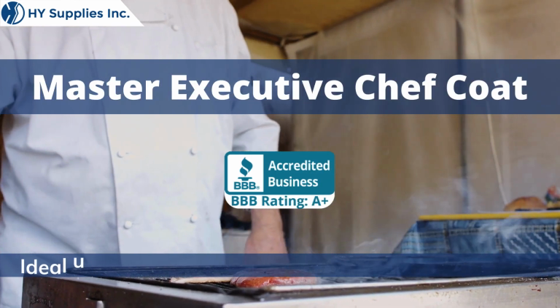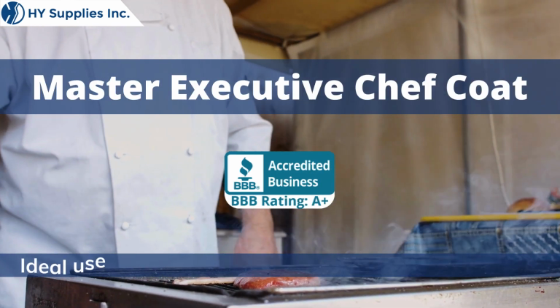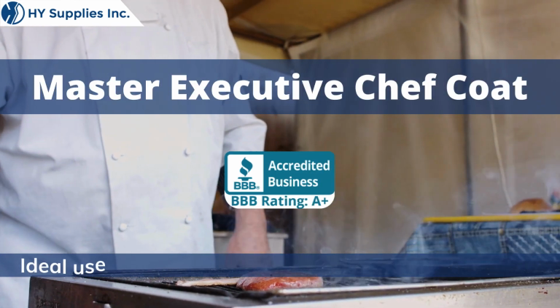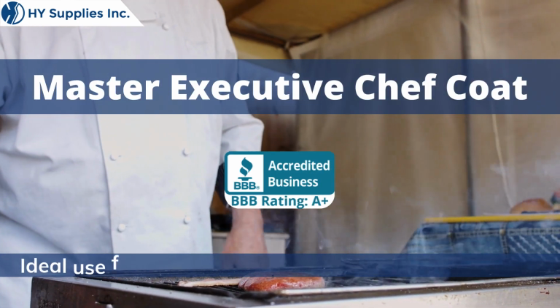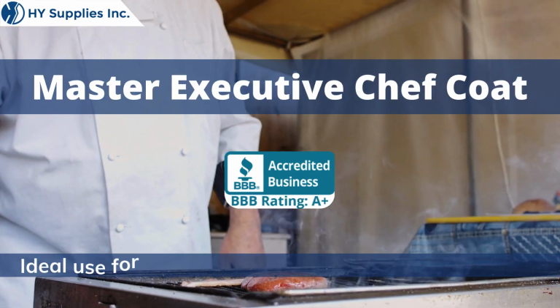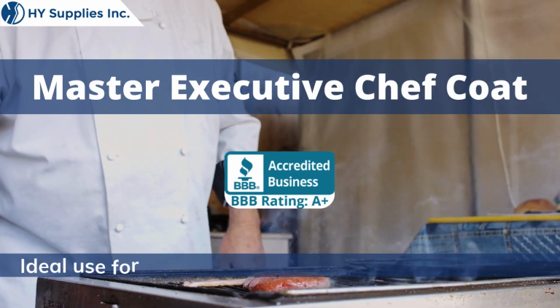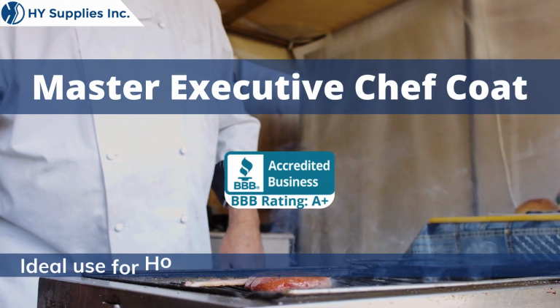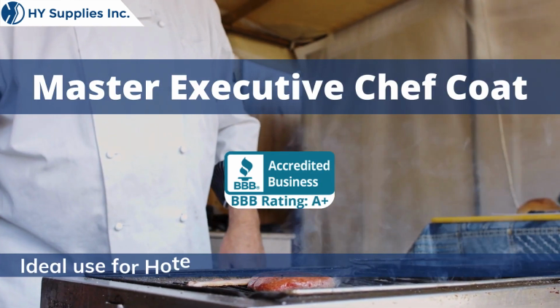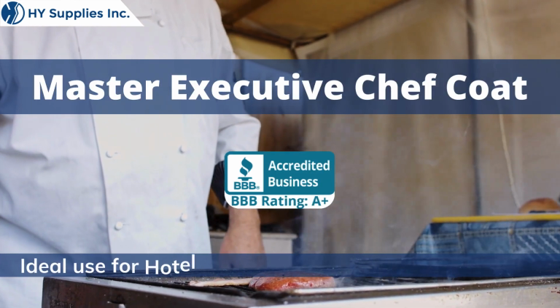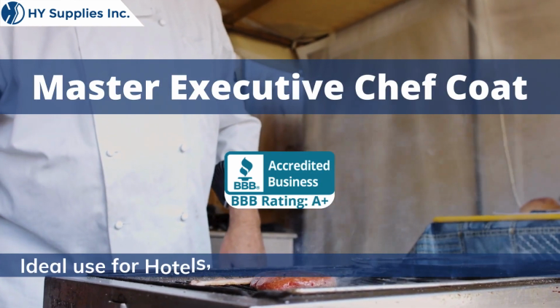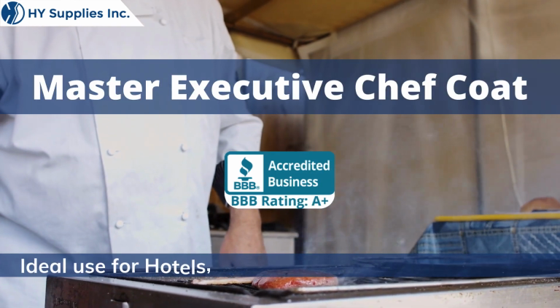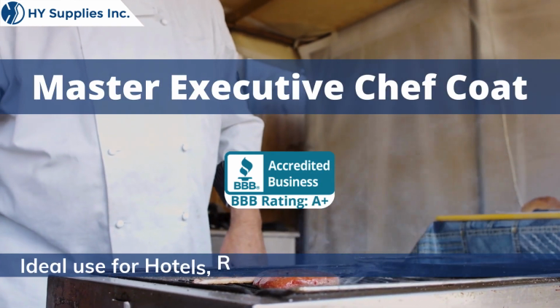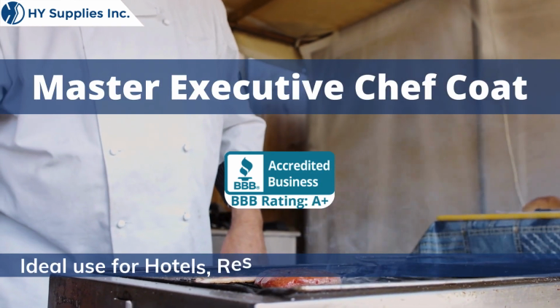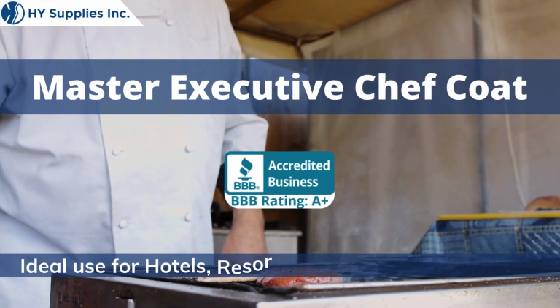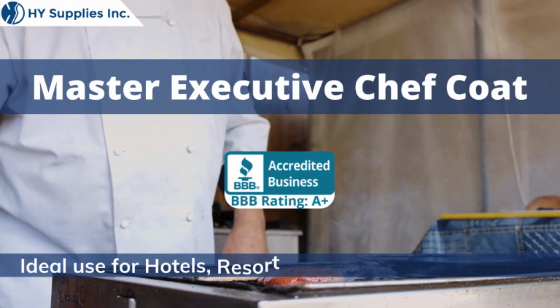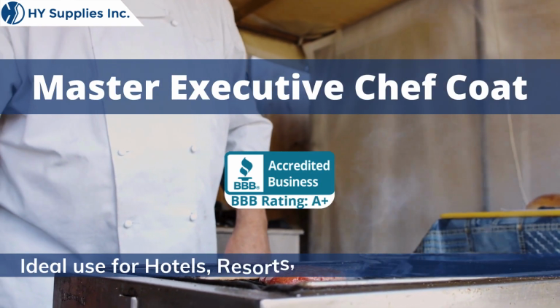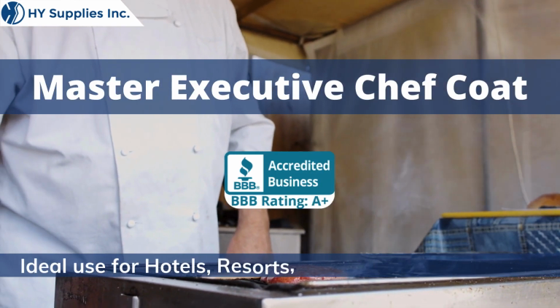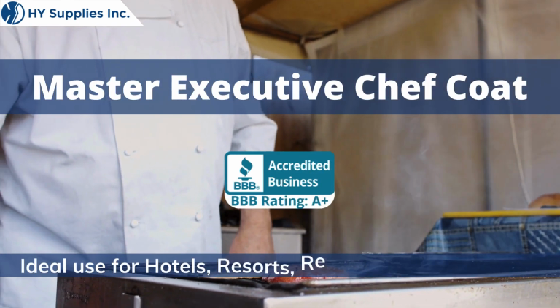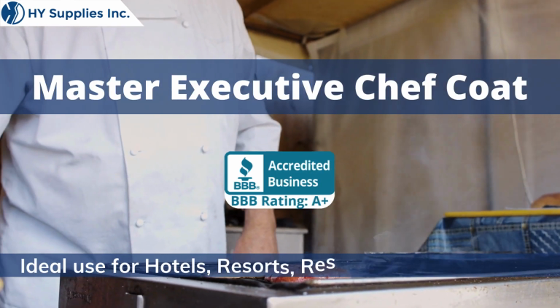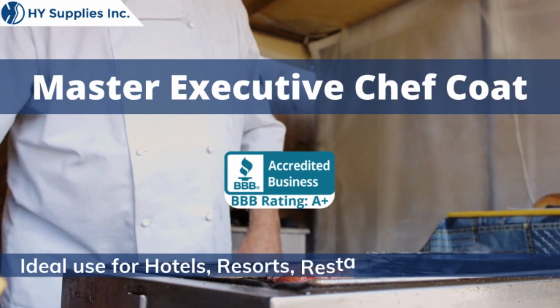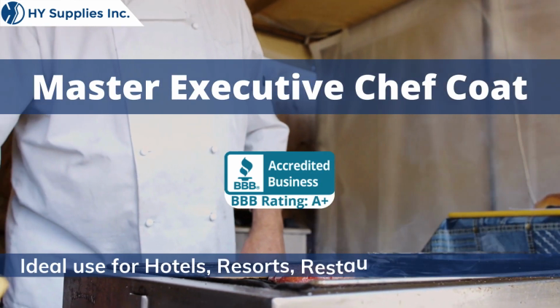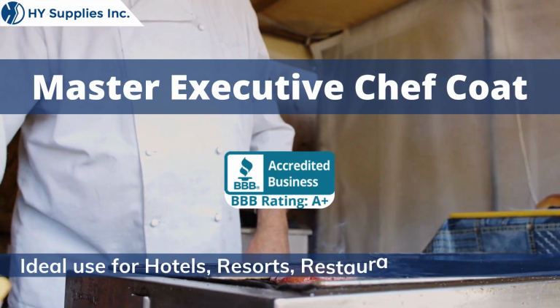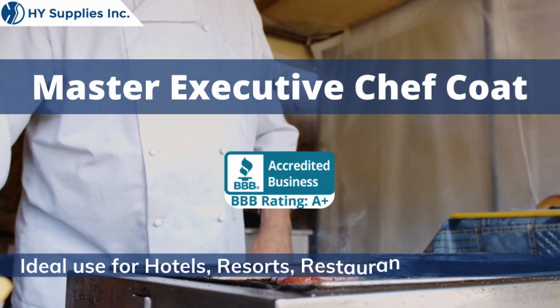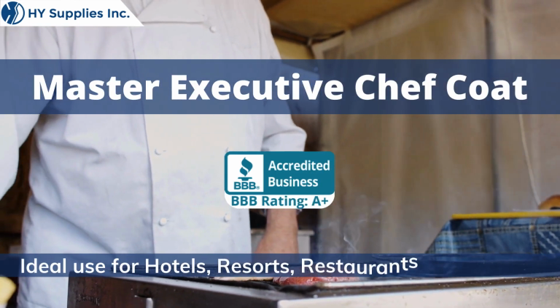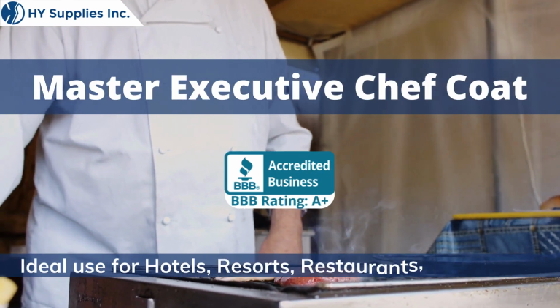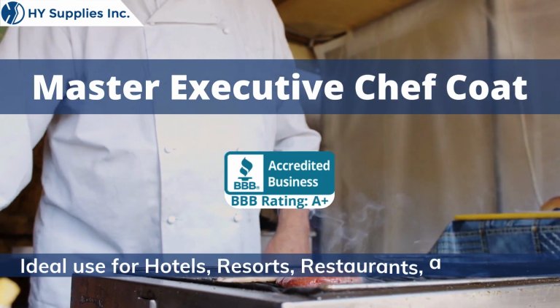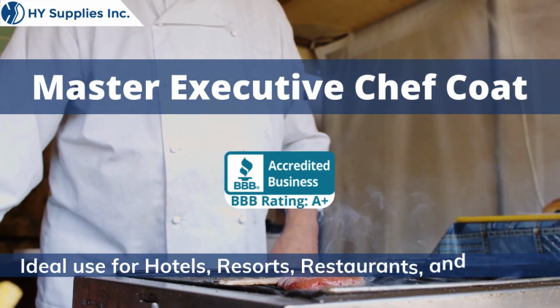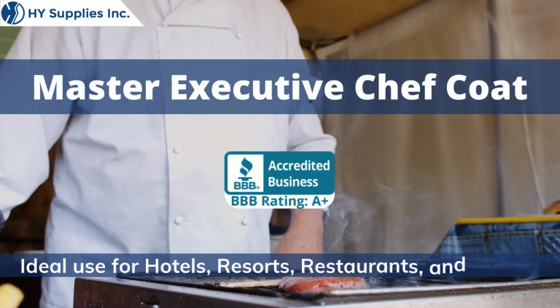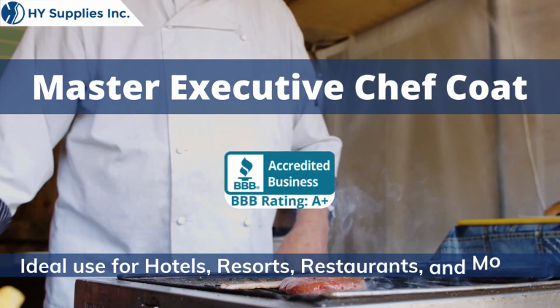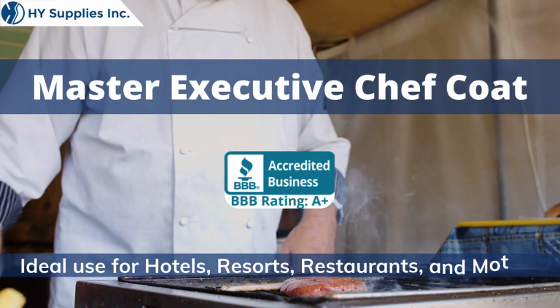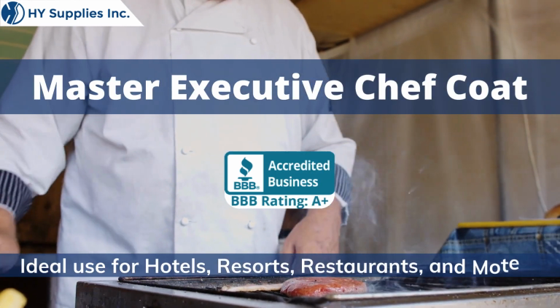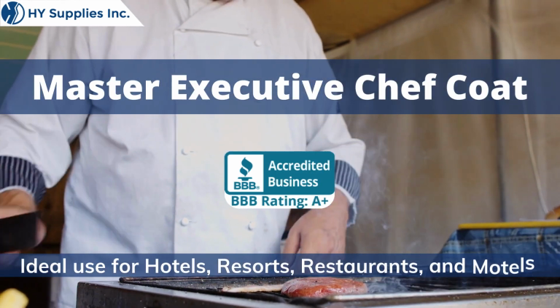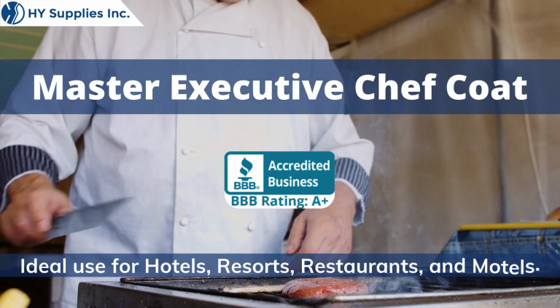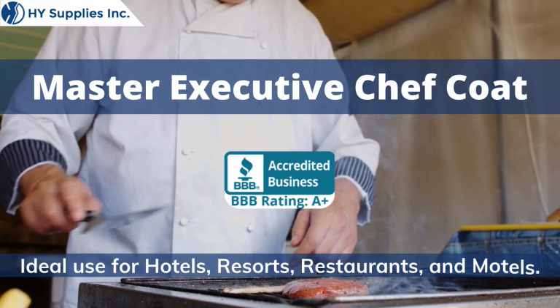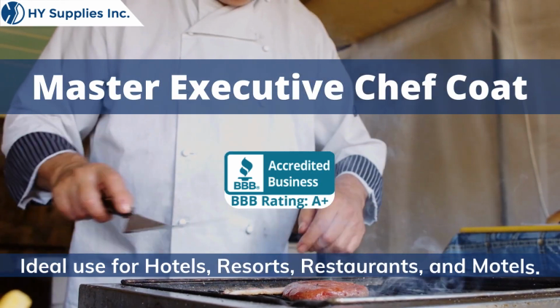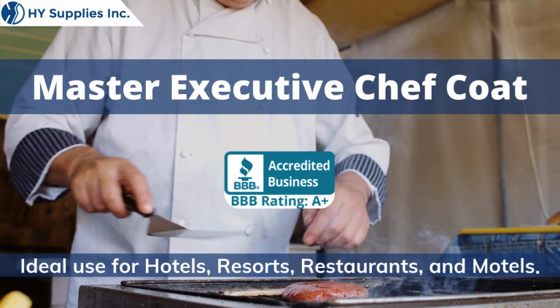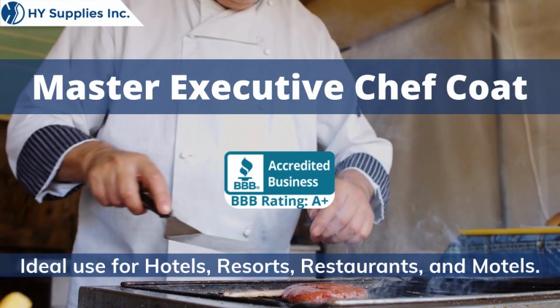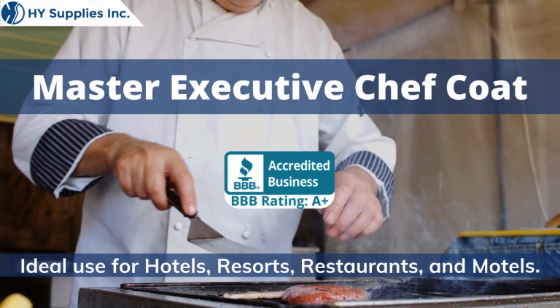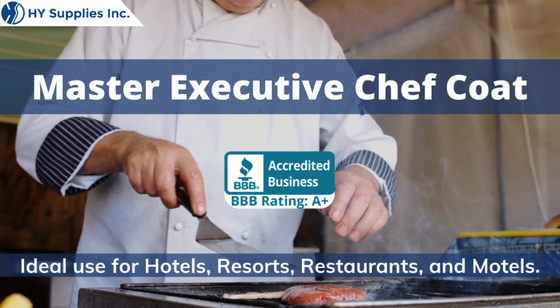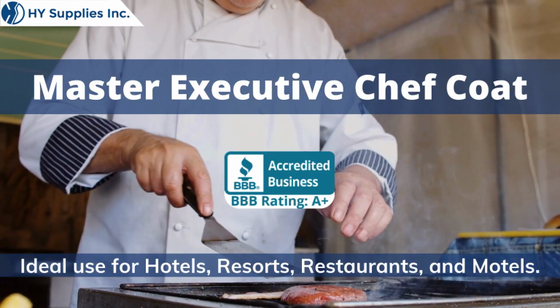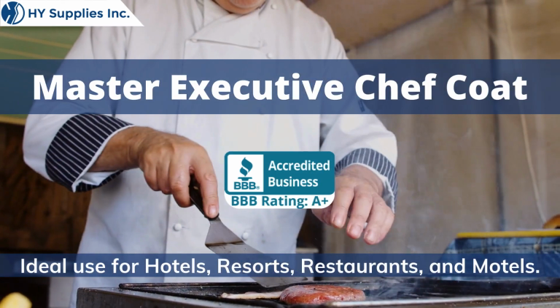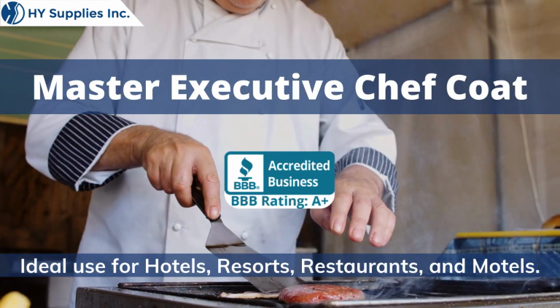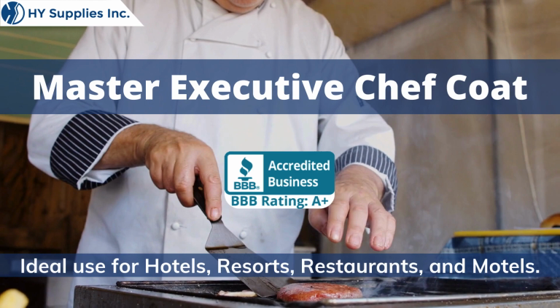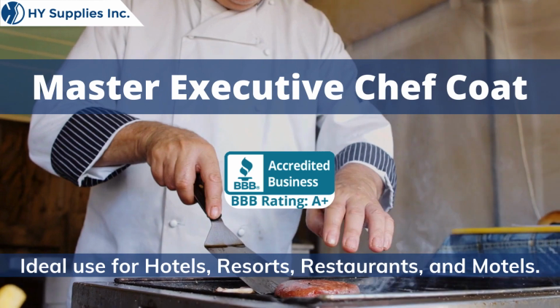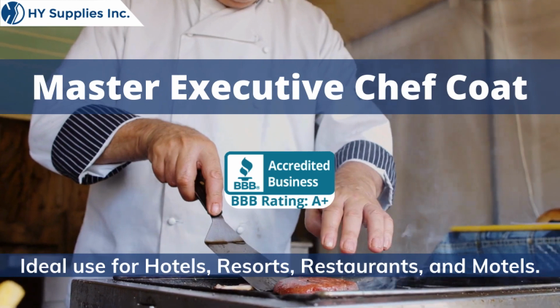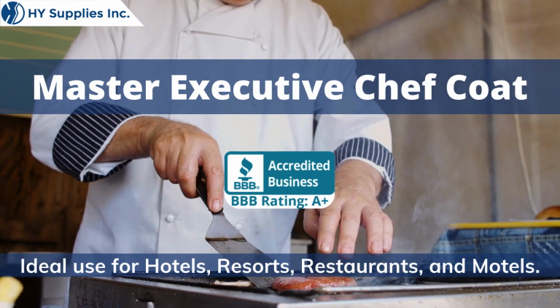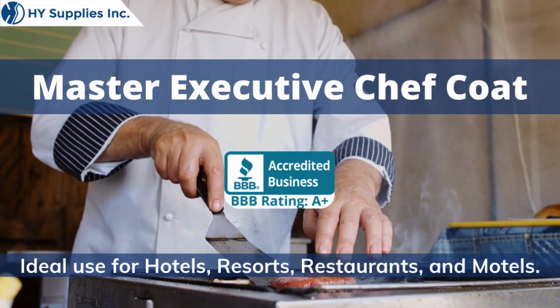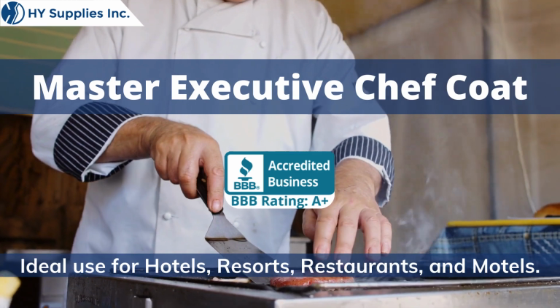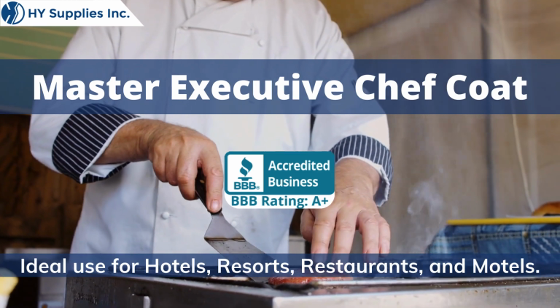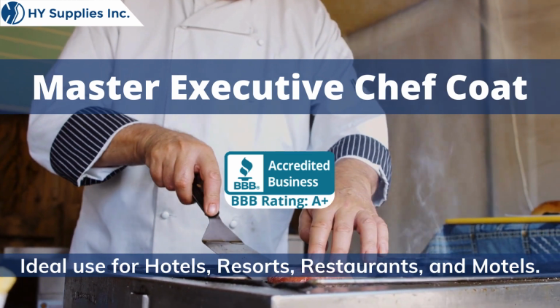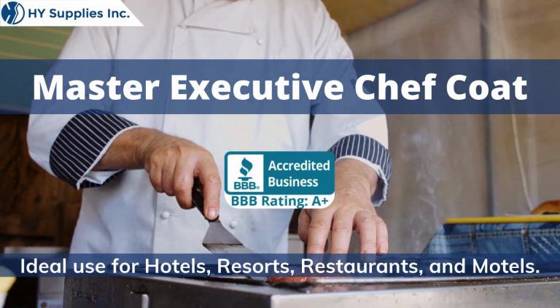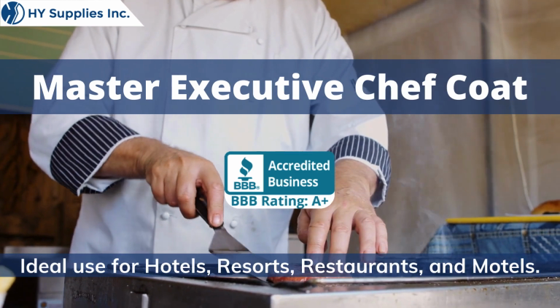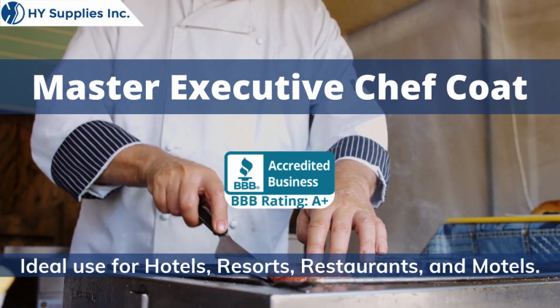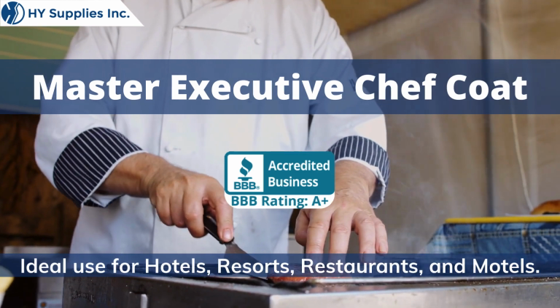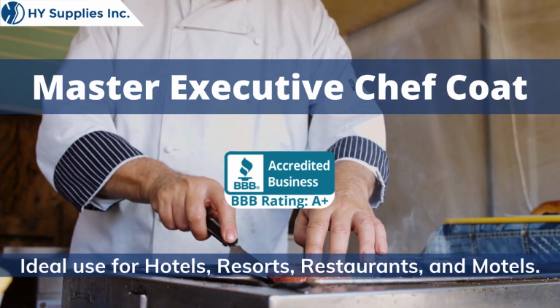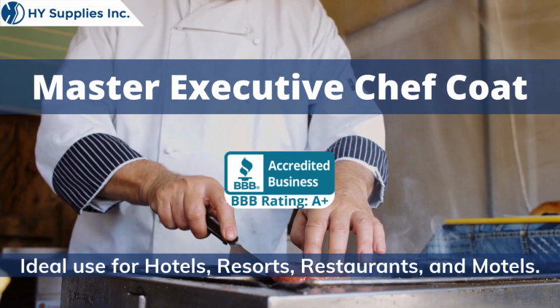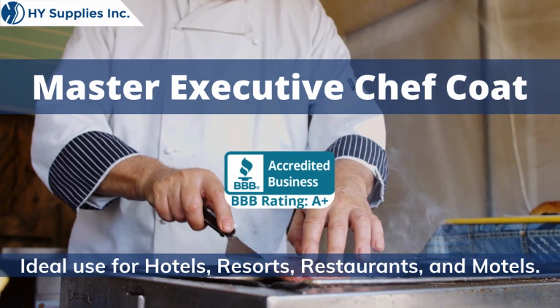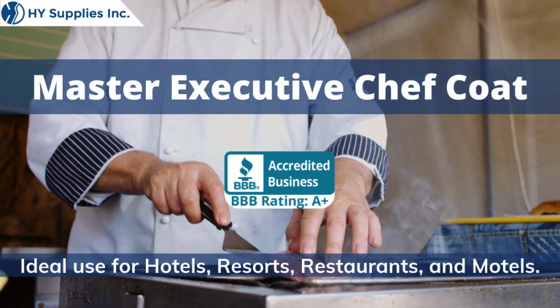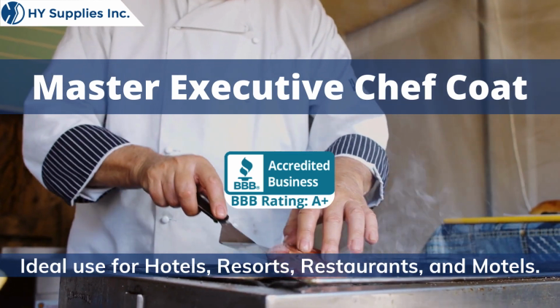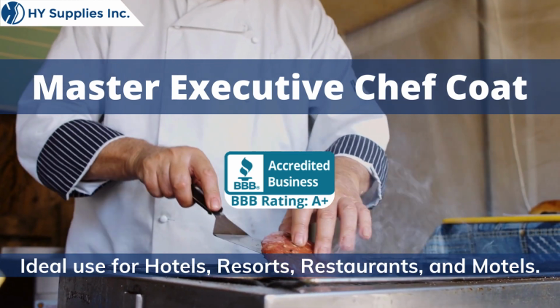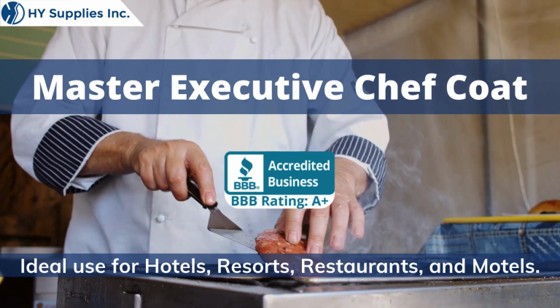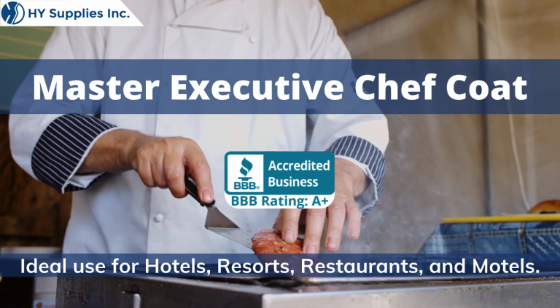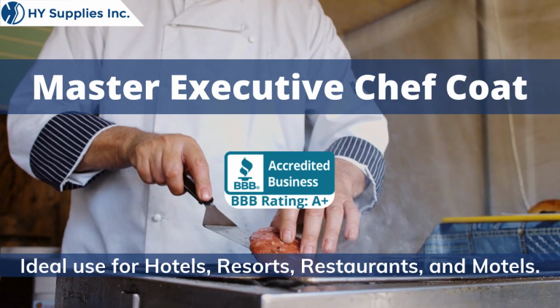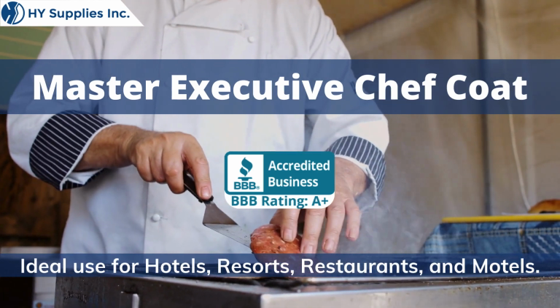Master Executive Chef Coat. Ideal use for hotels, resorts, restaurants, and motels.